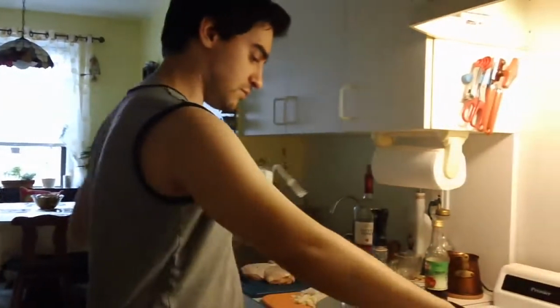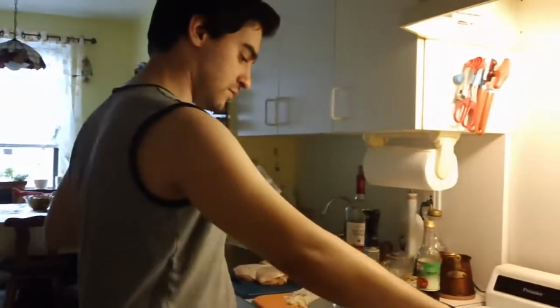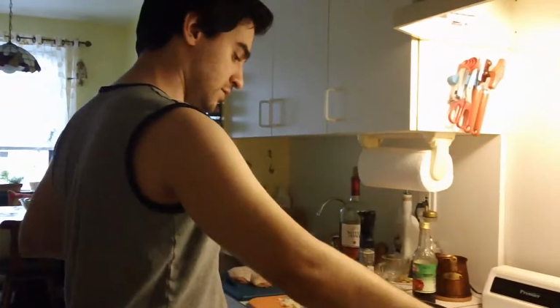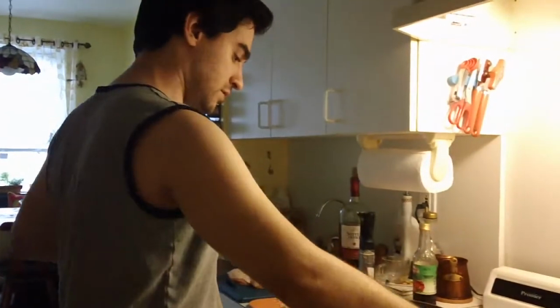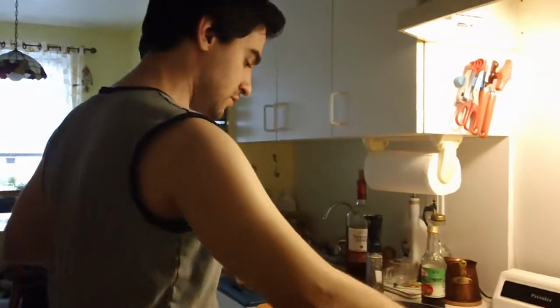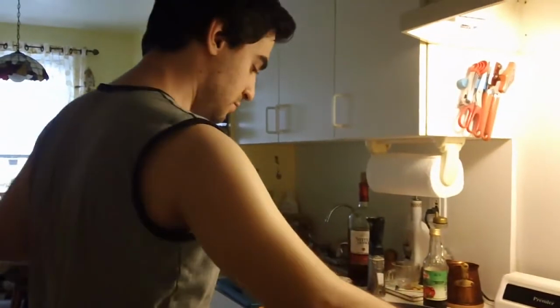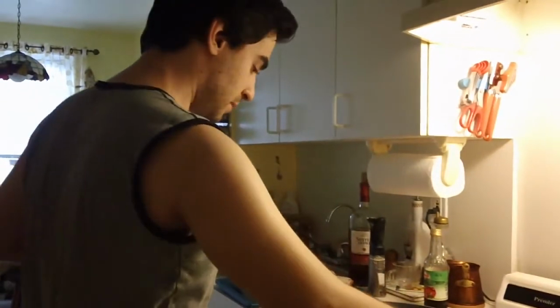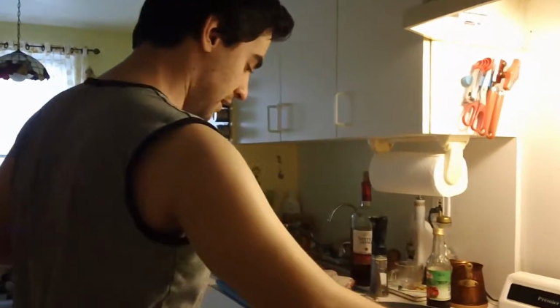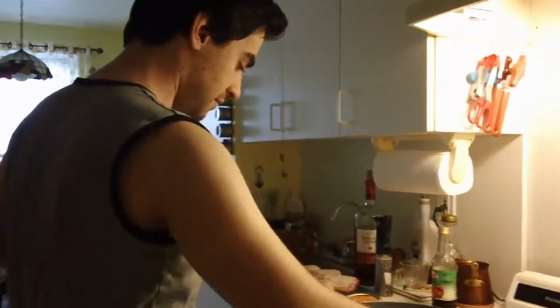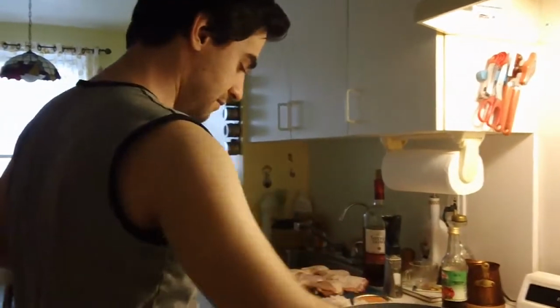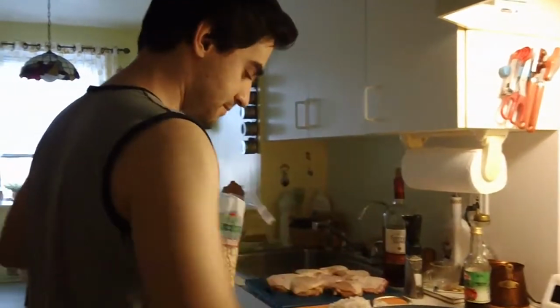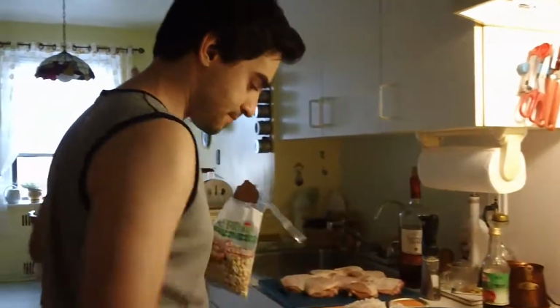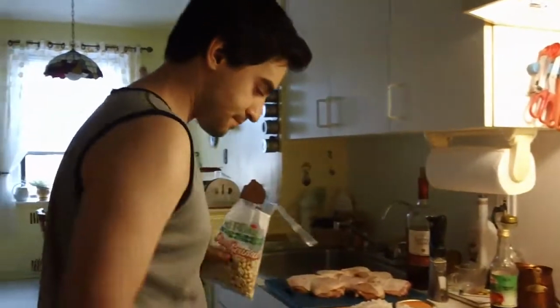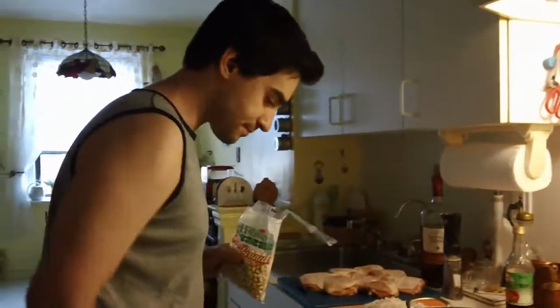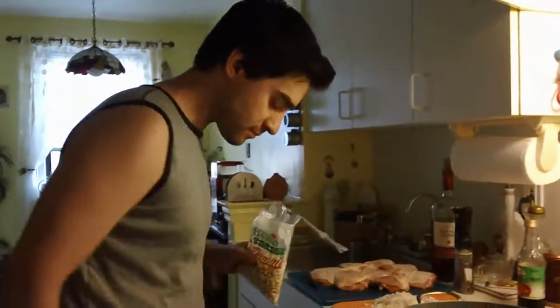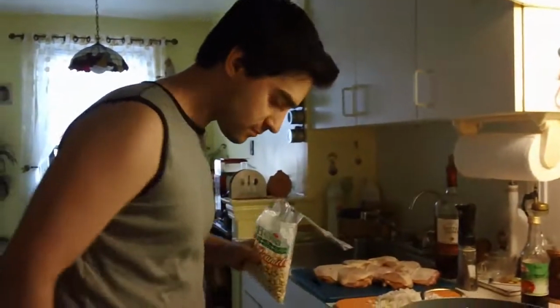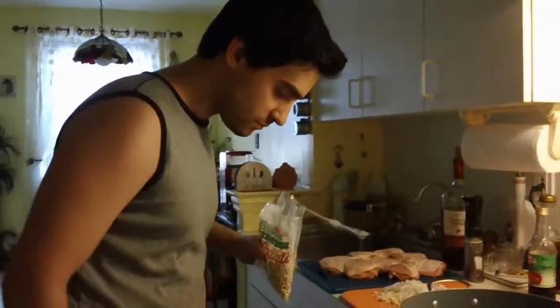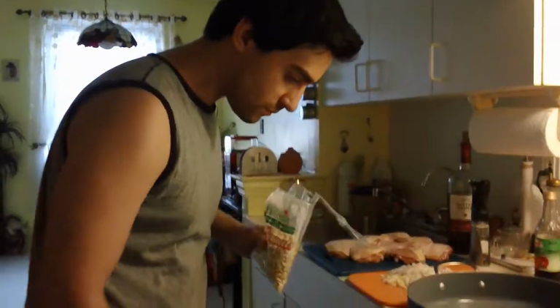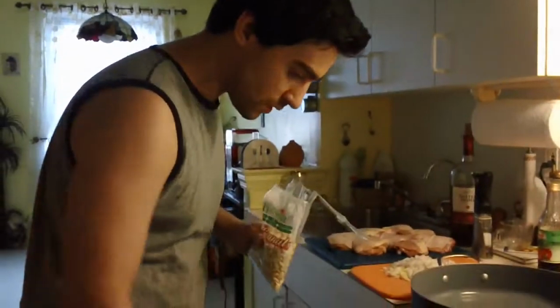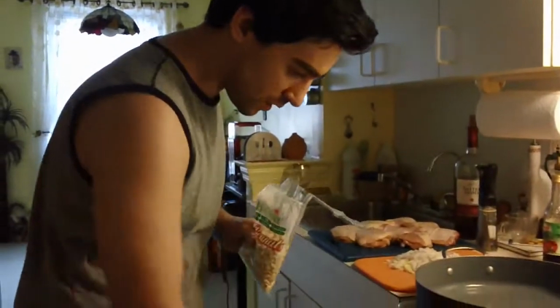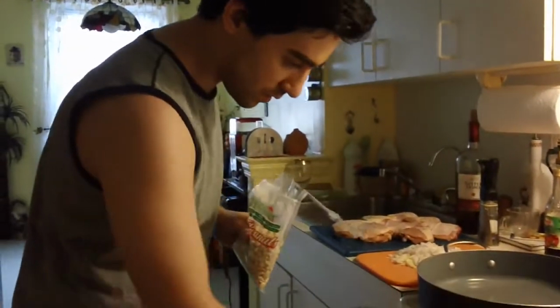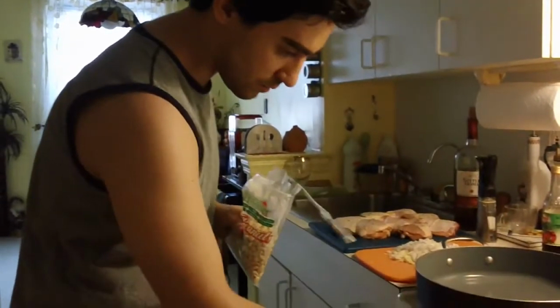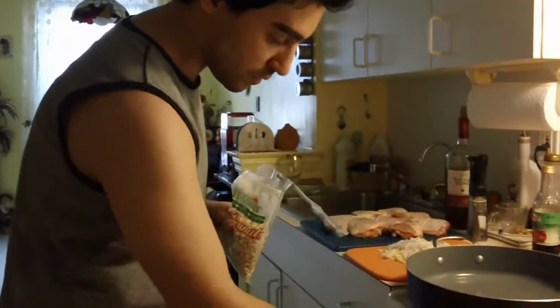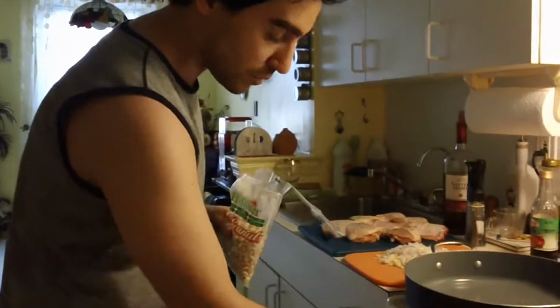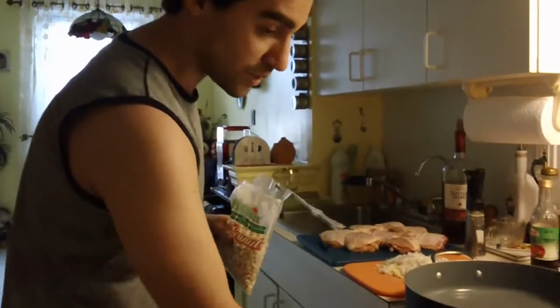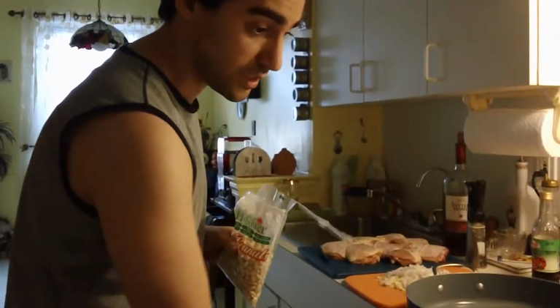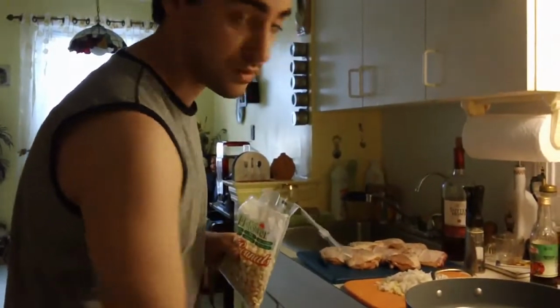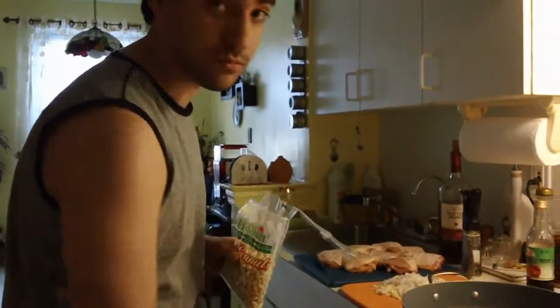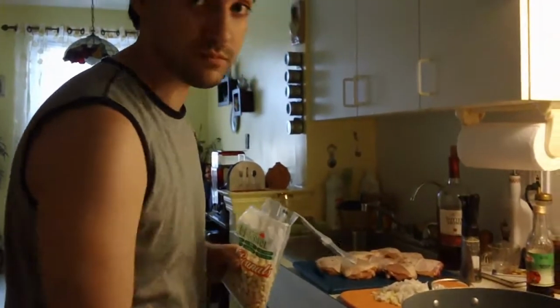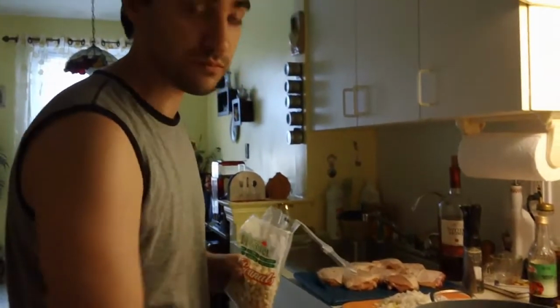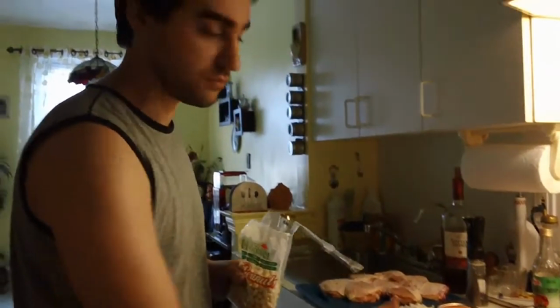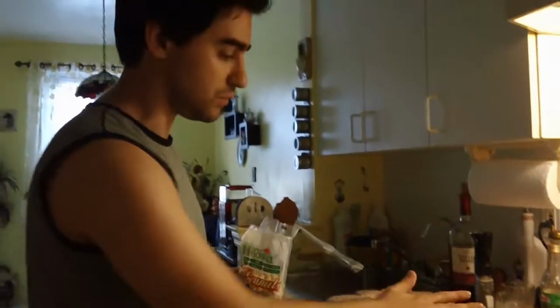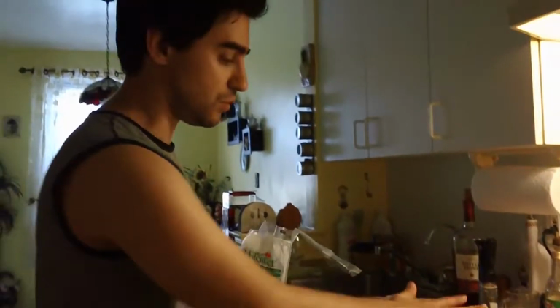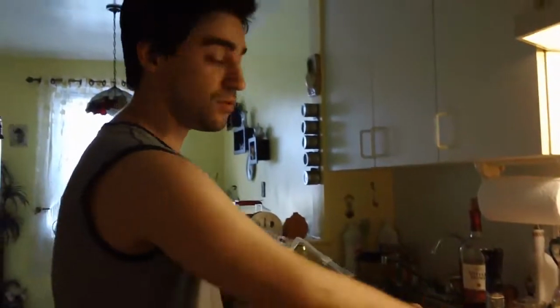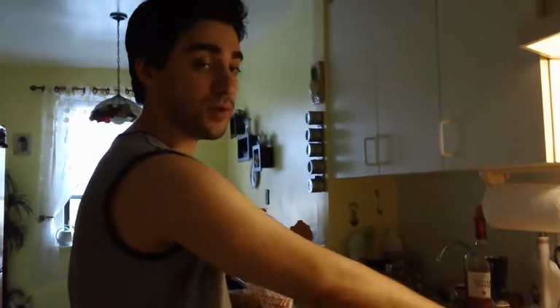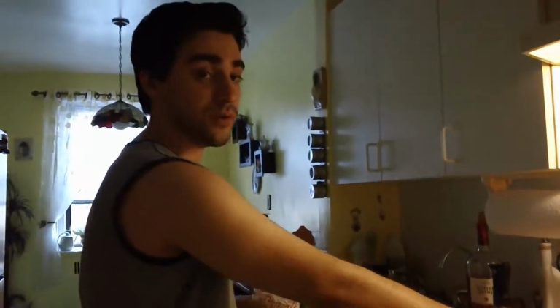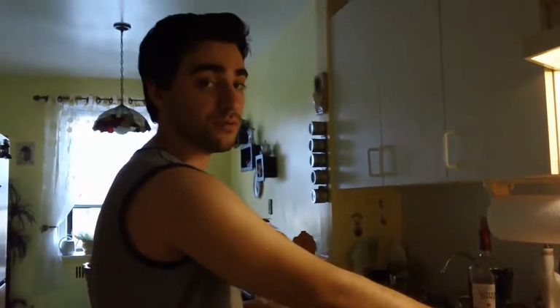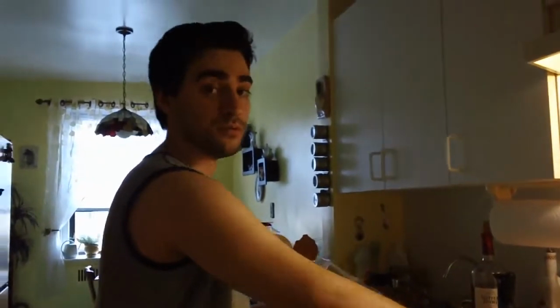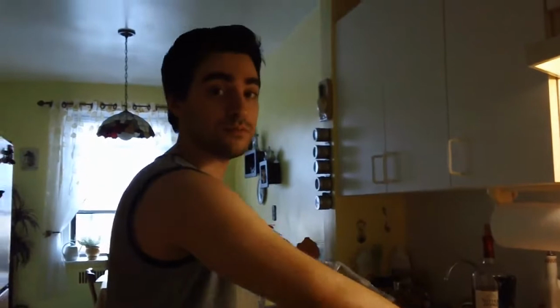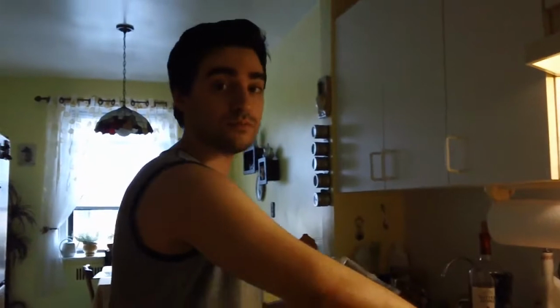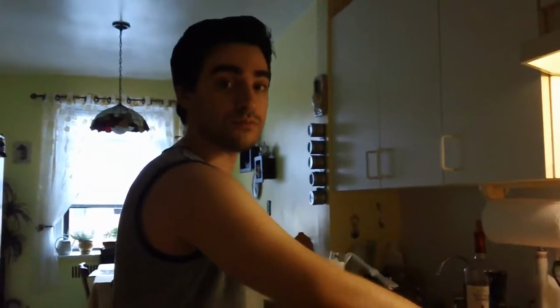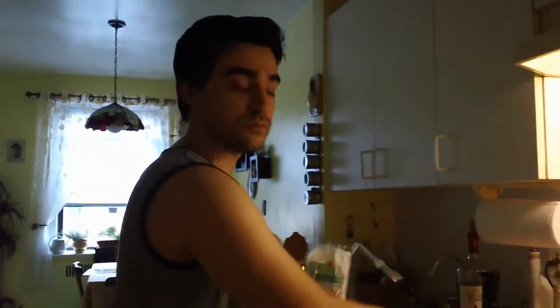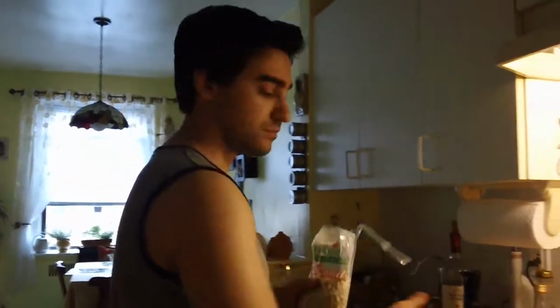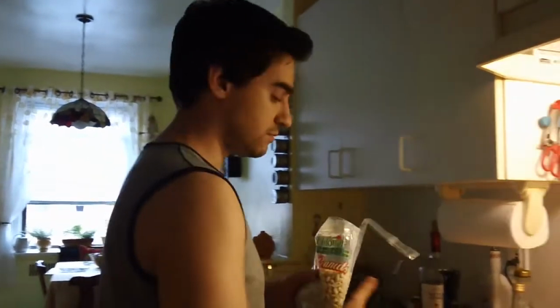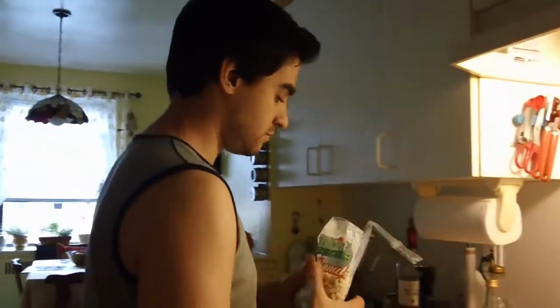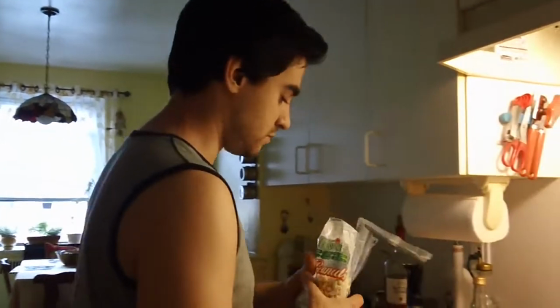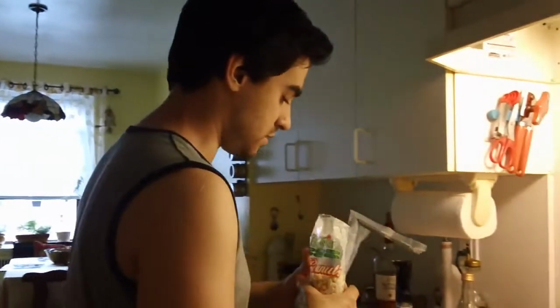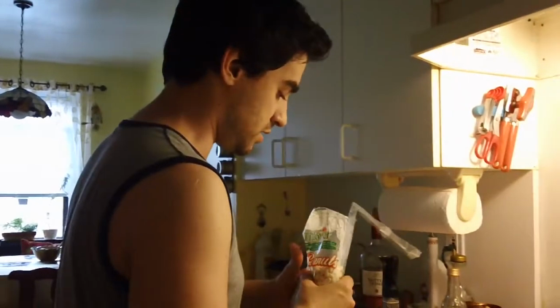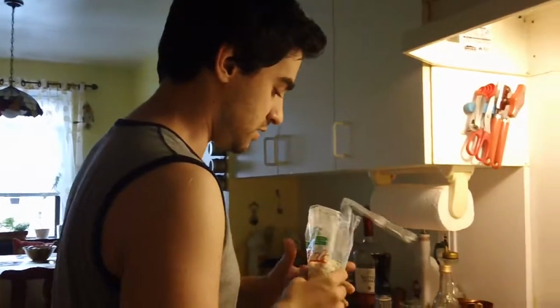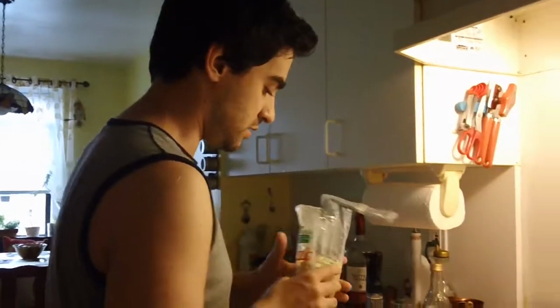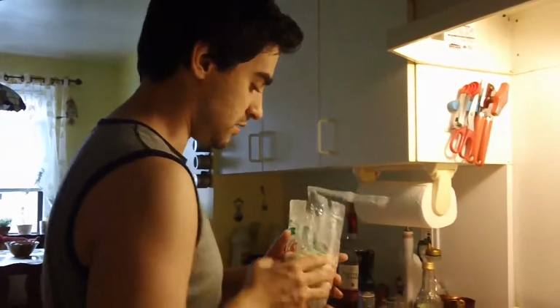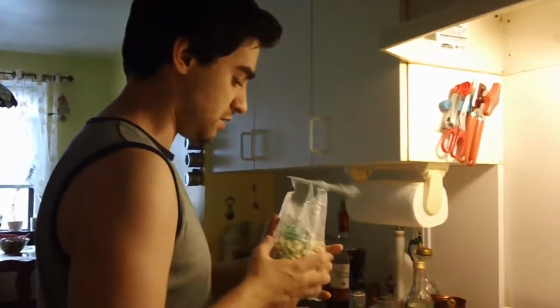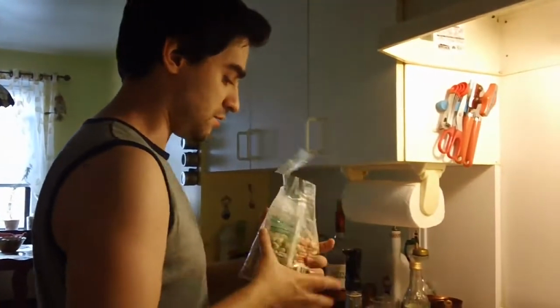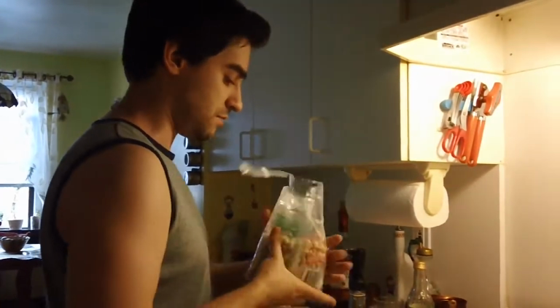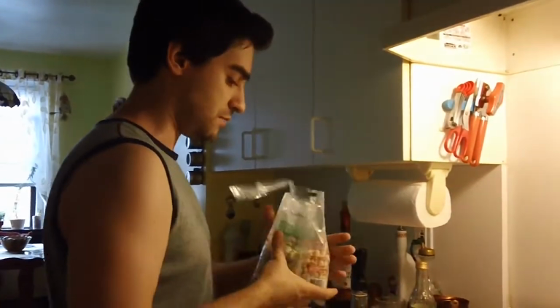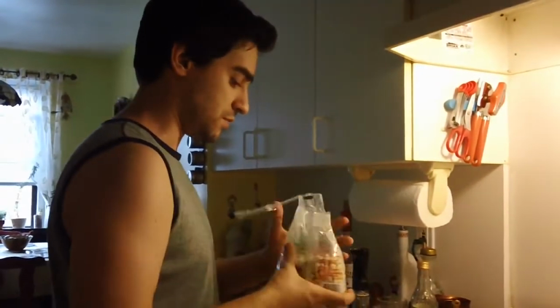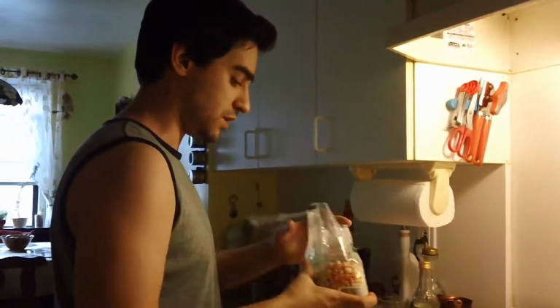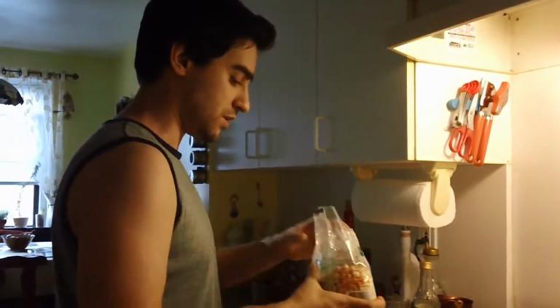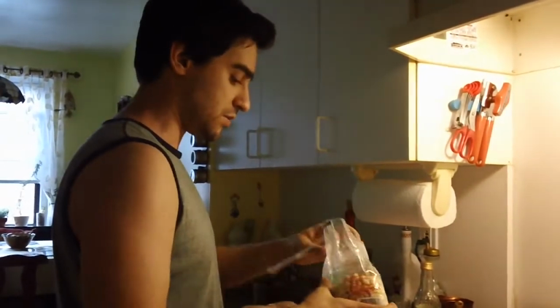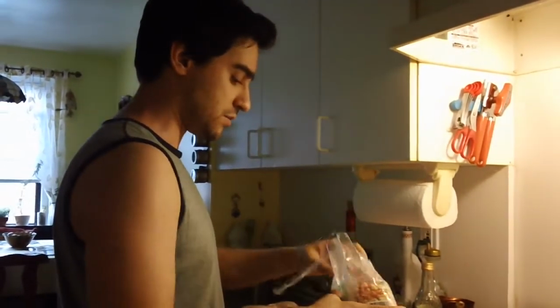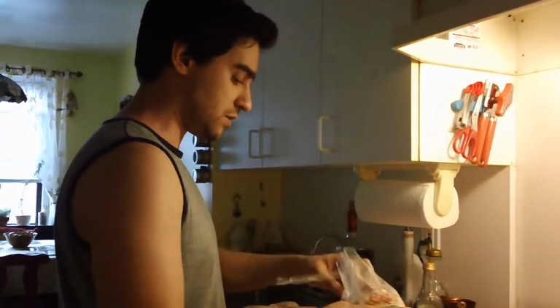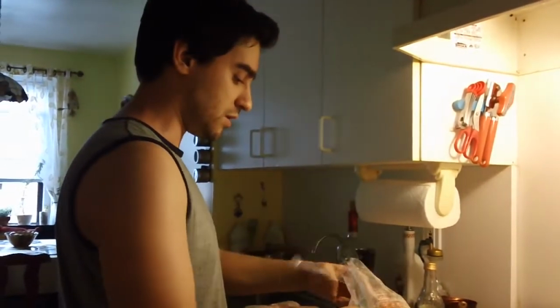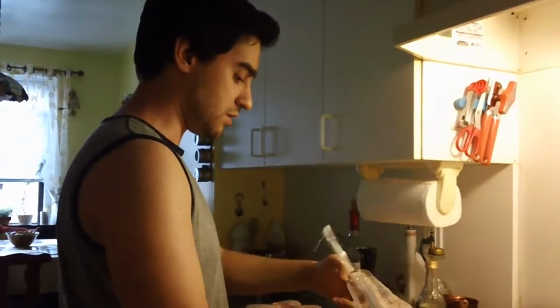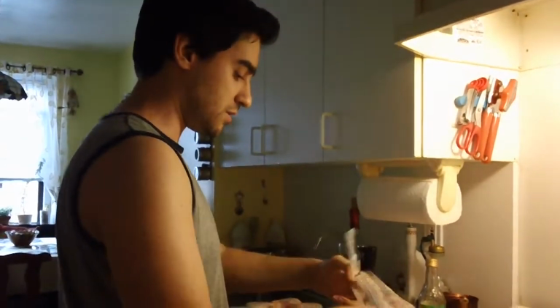Start your pan on low heat with no oil. We are going to toast the nuts.